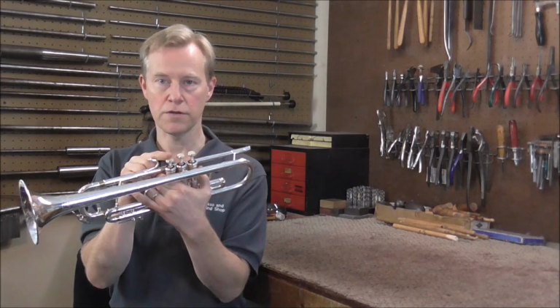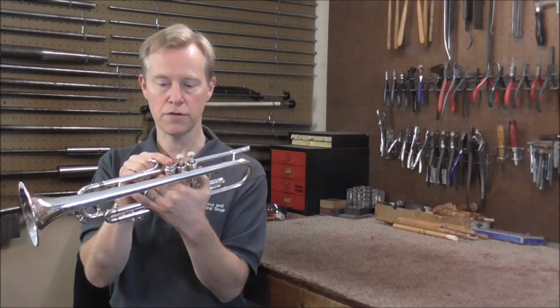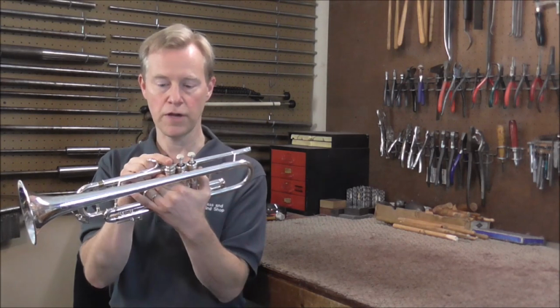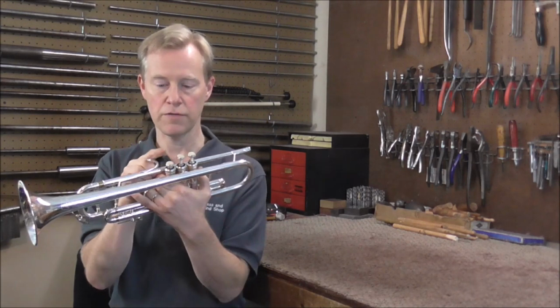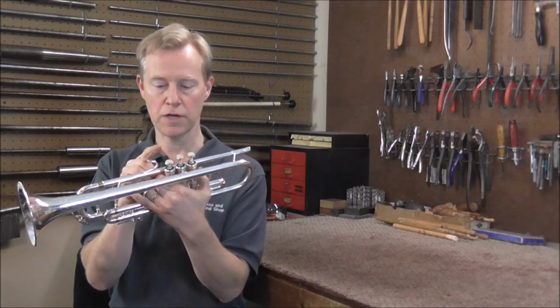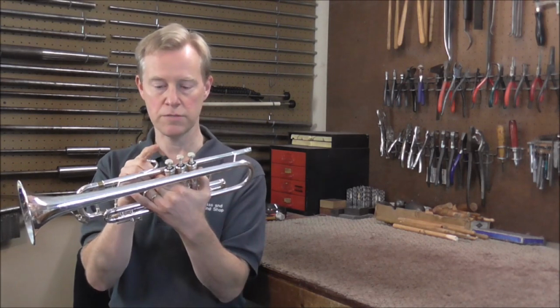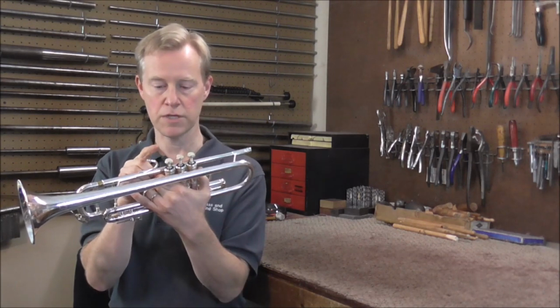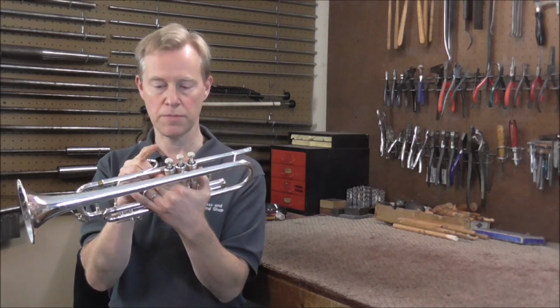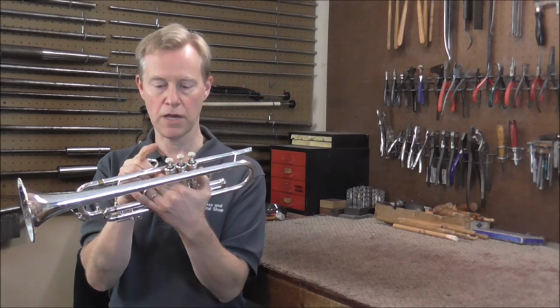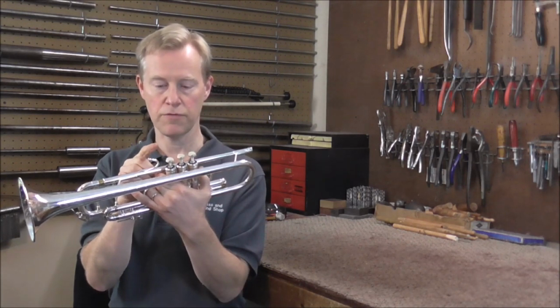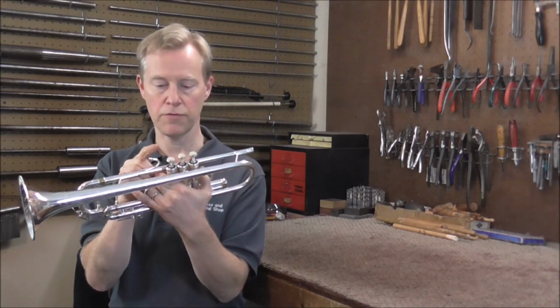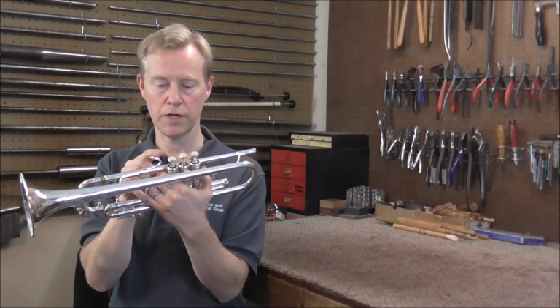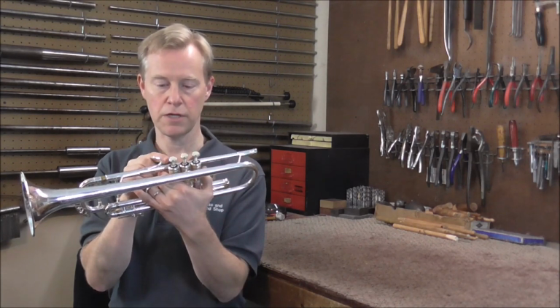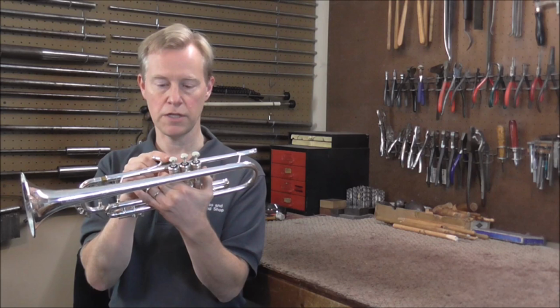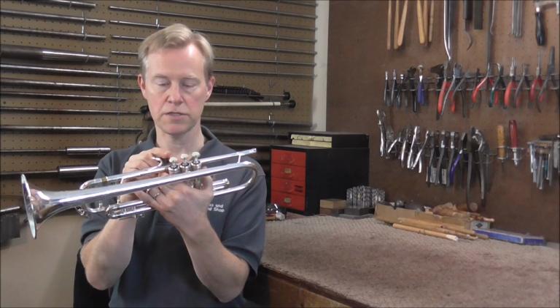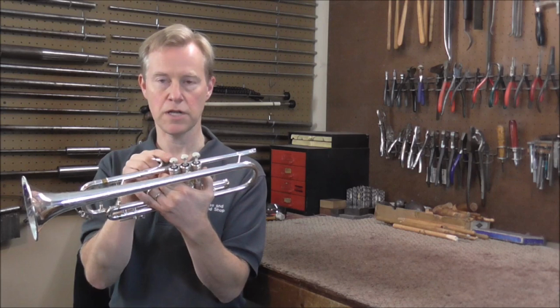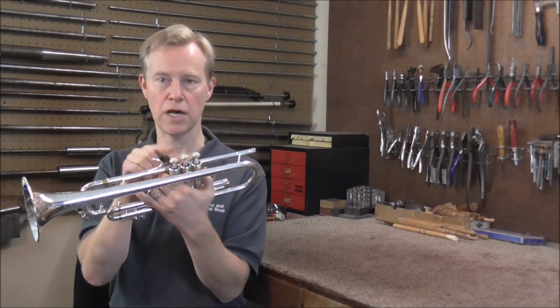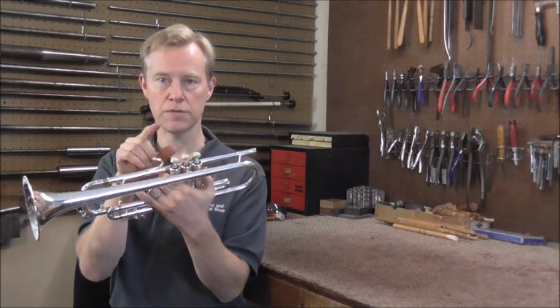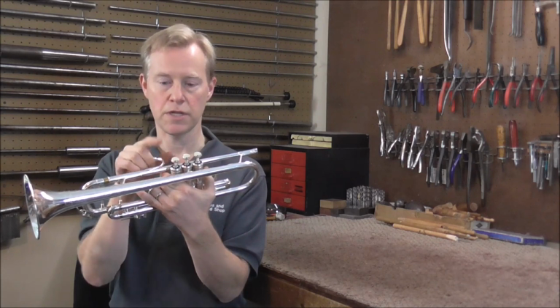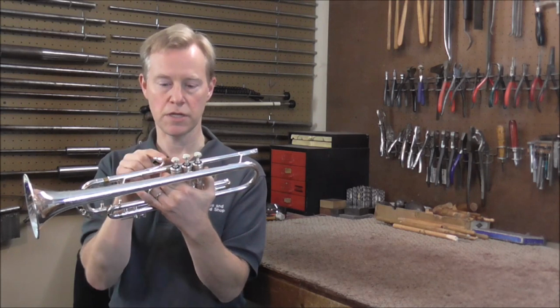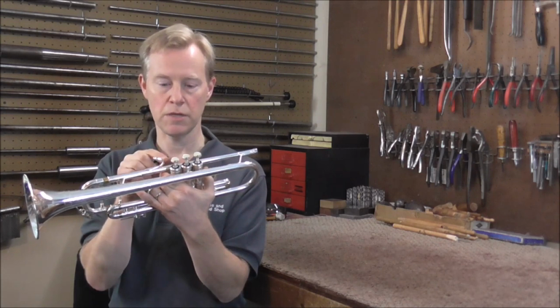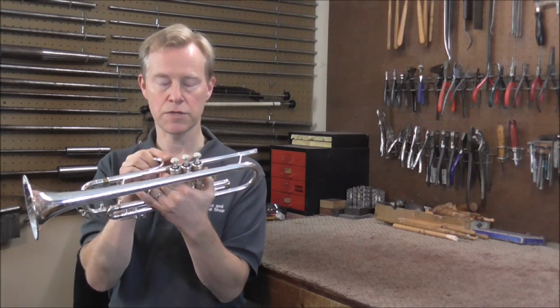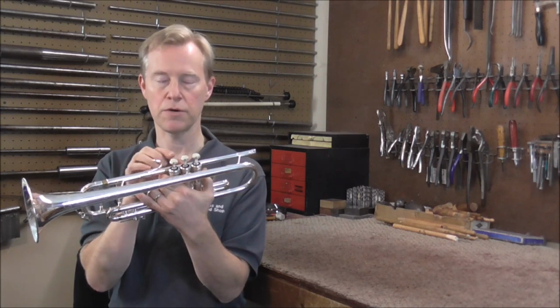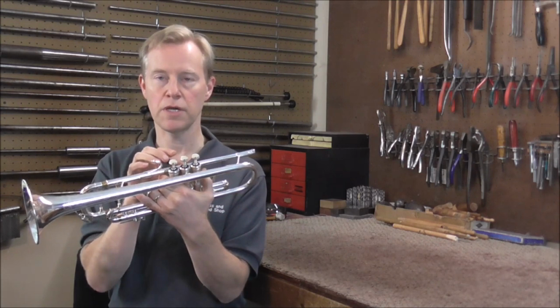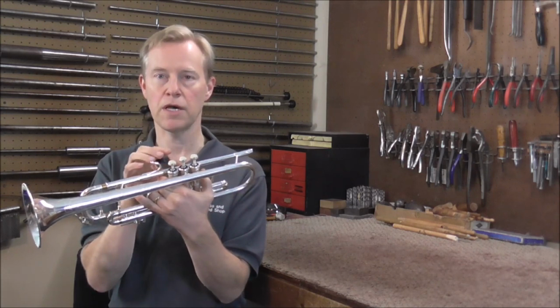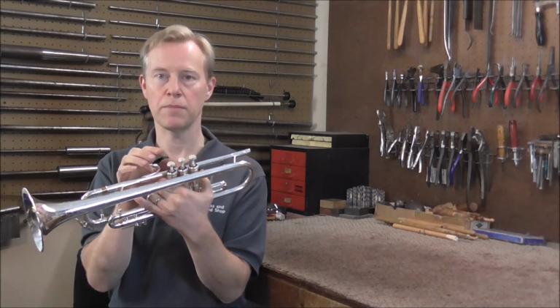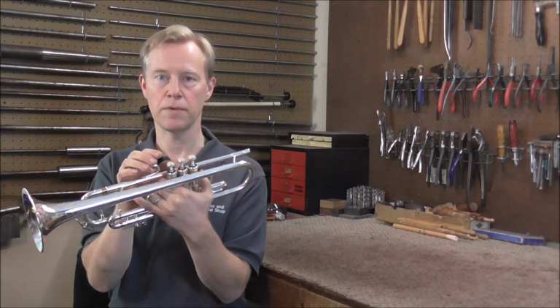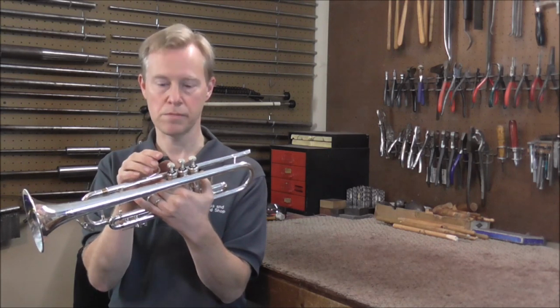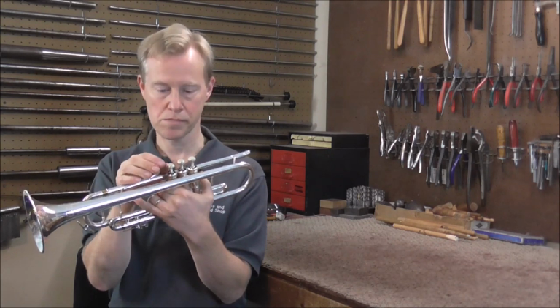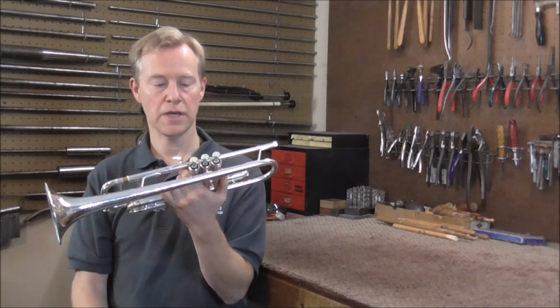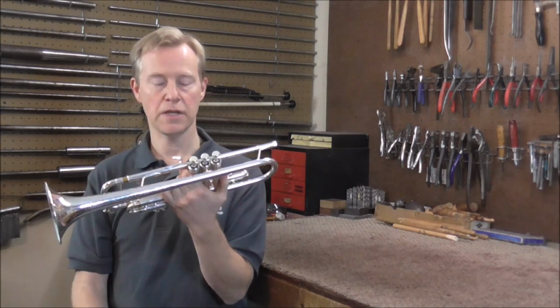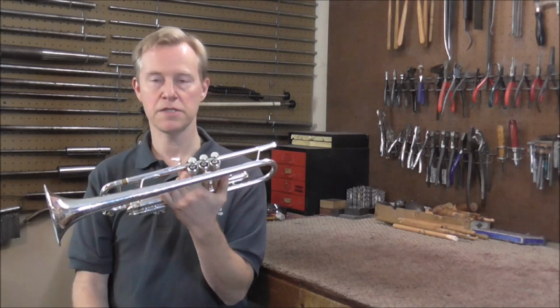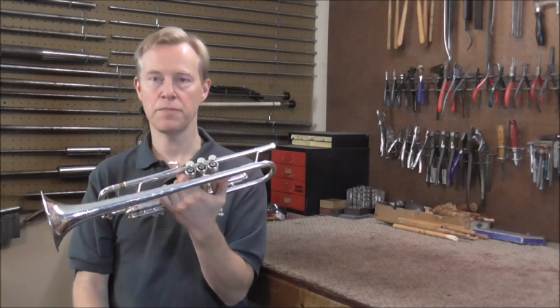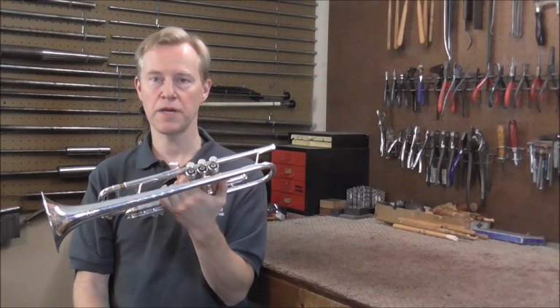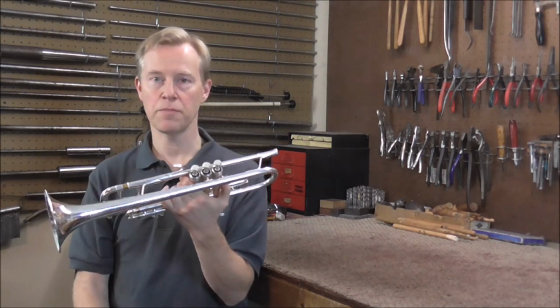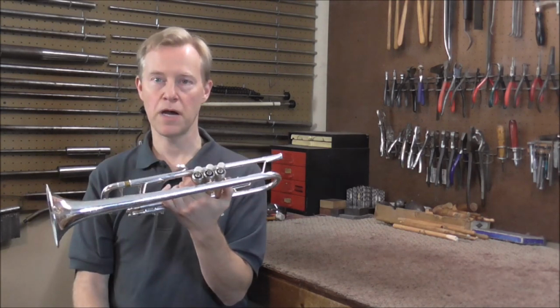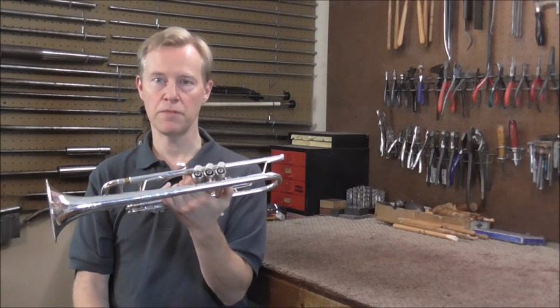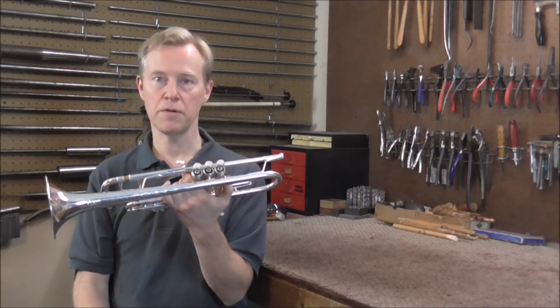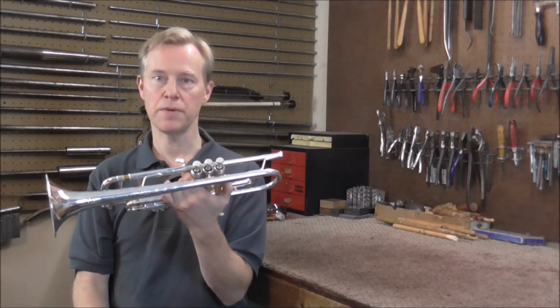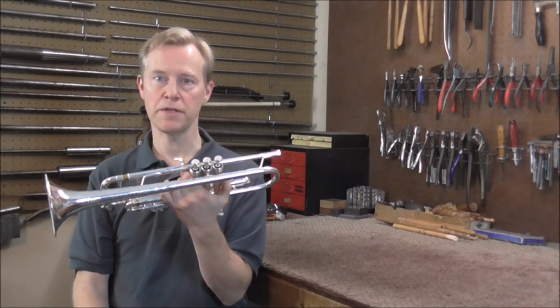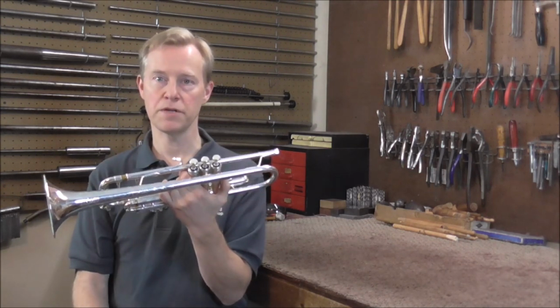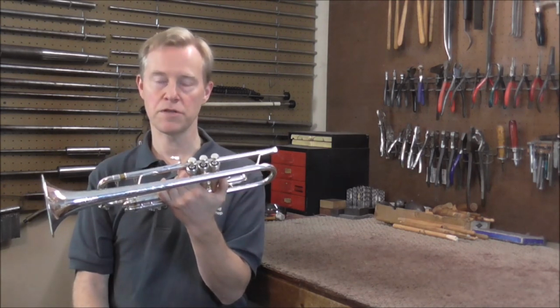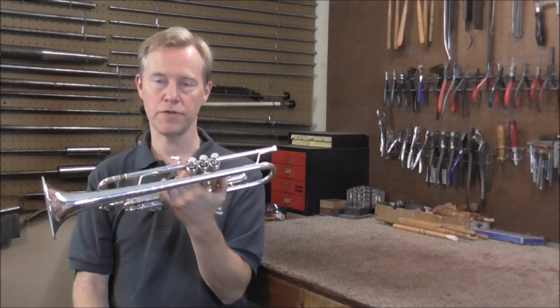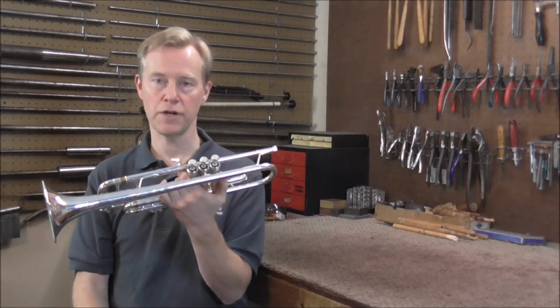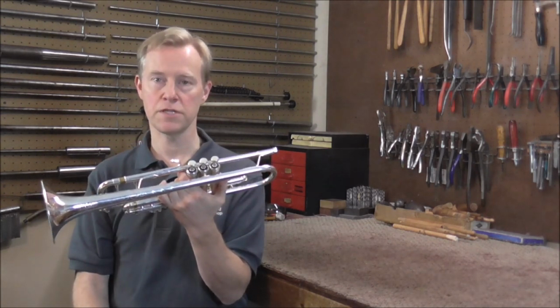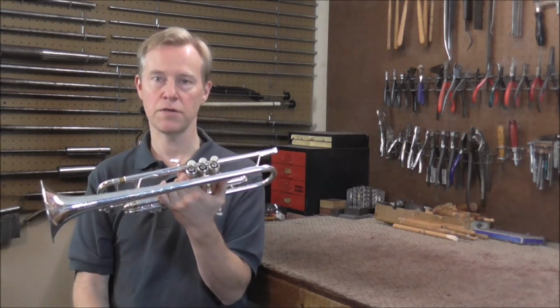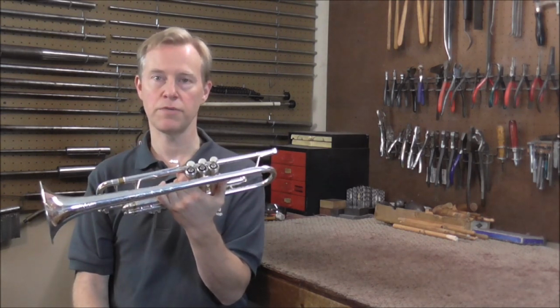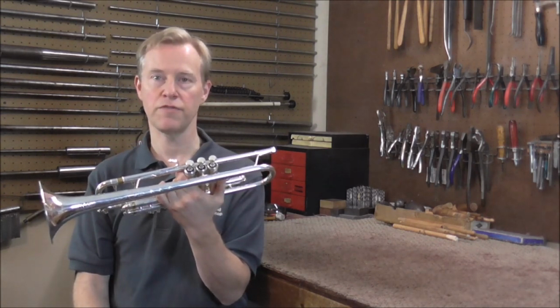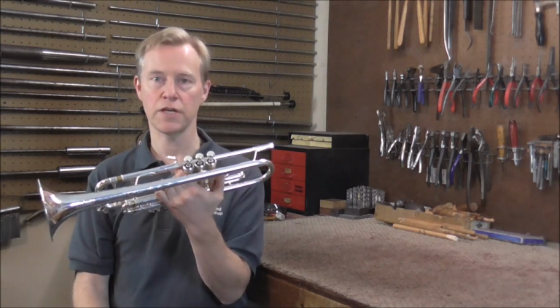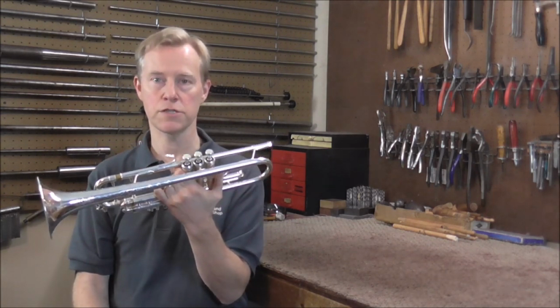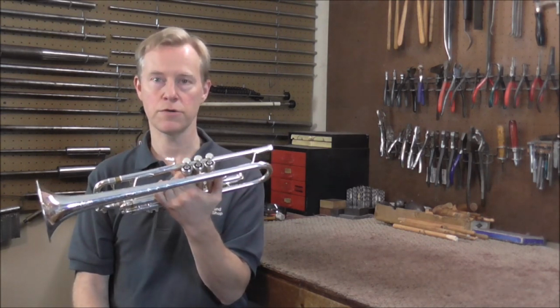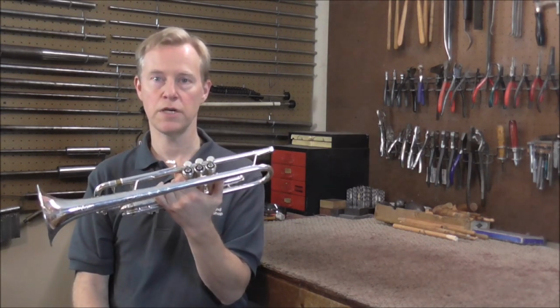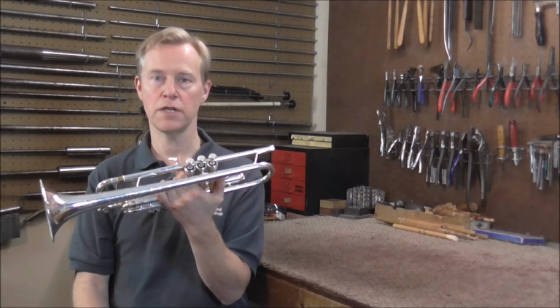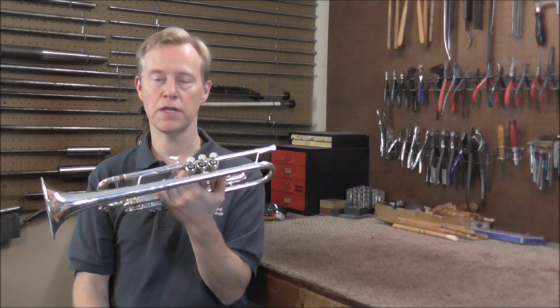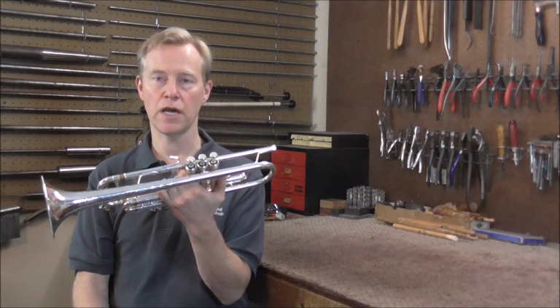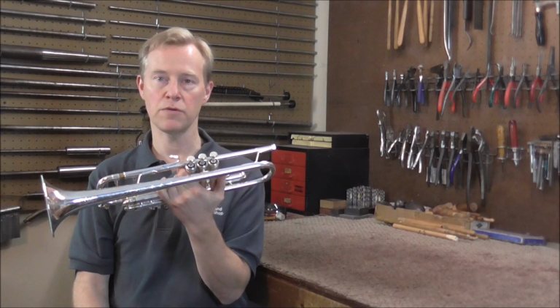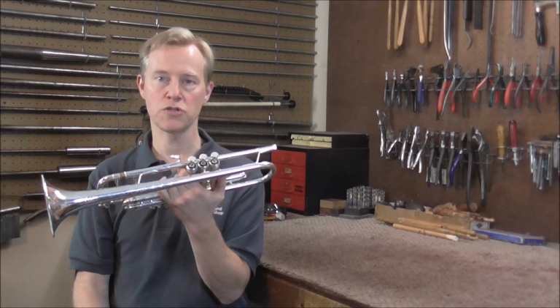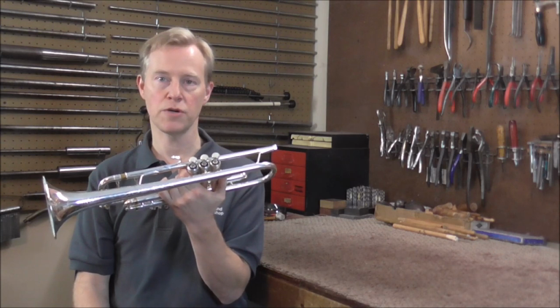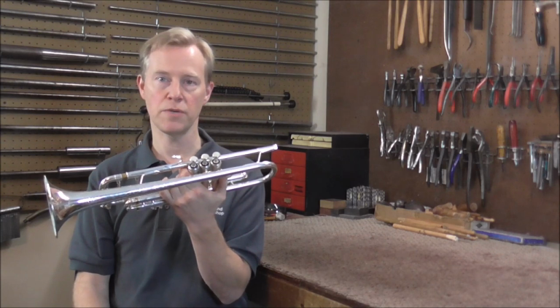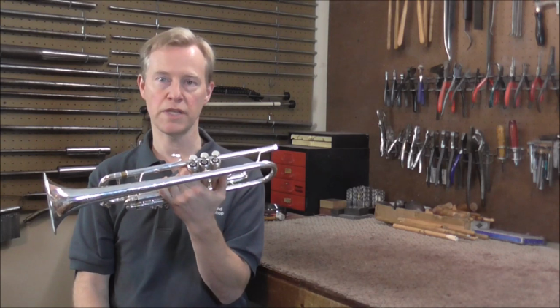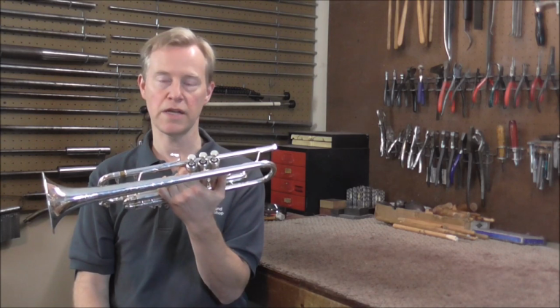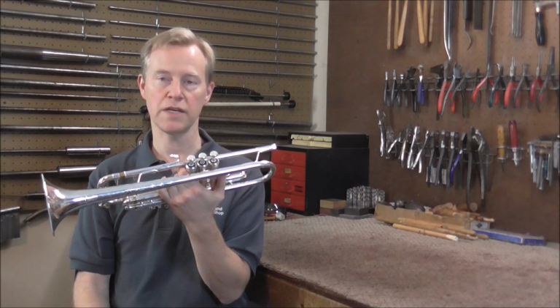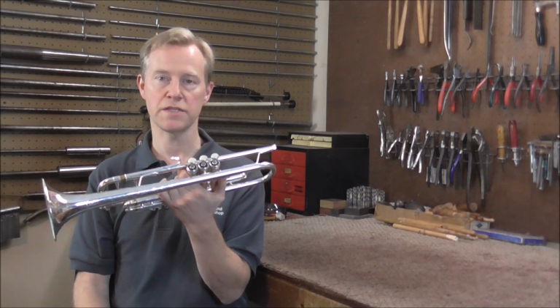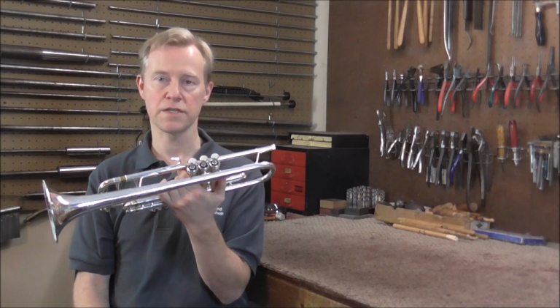The third valve comes up halfway, then stops, and then keeps going up. That is a big problem, but there is a very simple fix to it, and I will show you what that is.